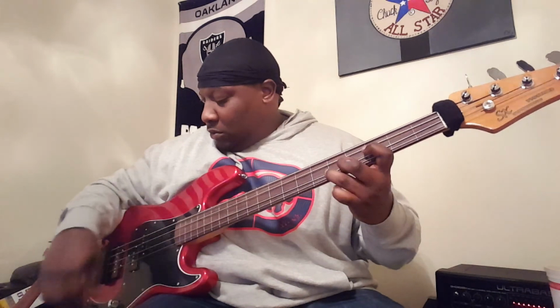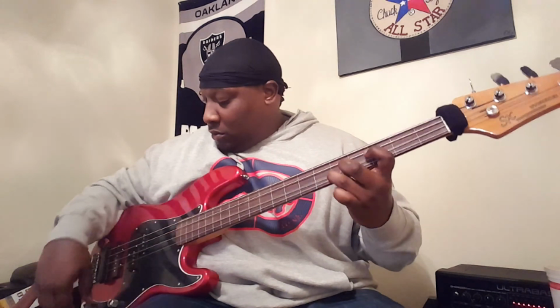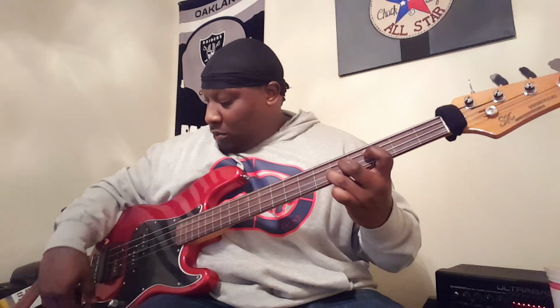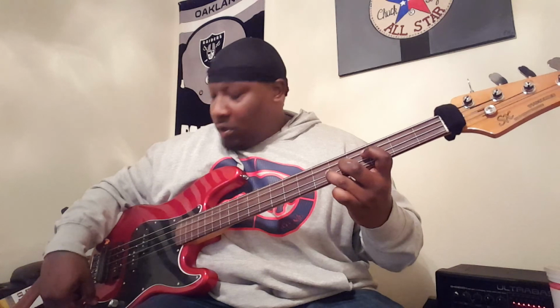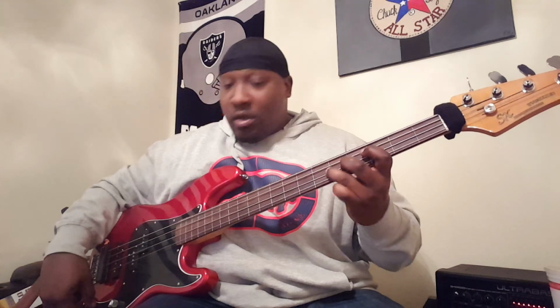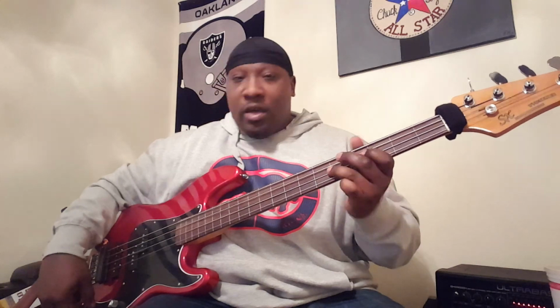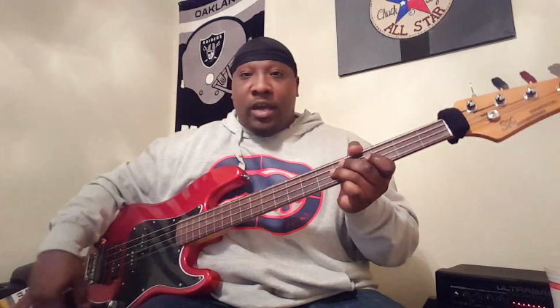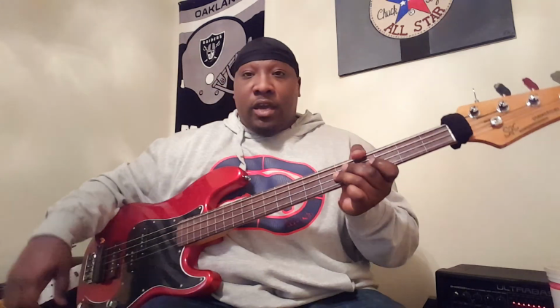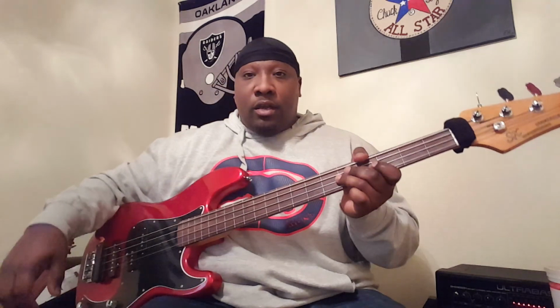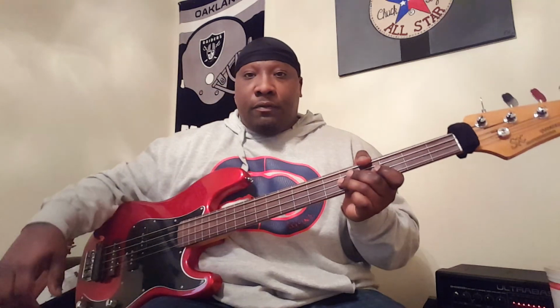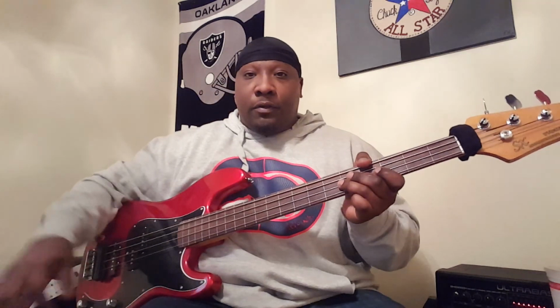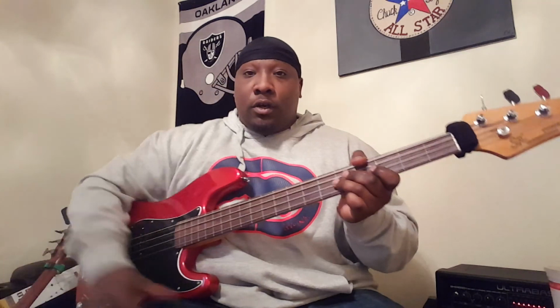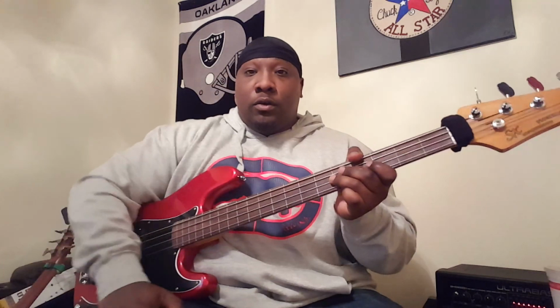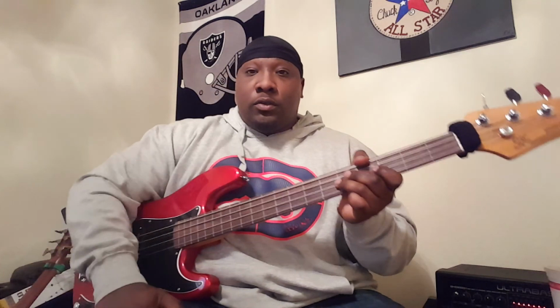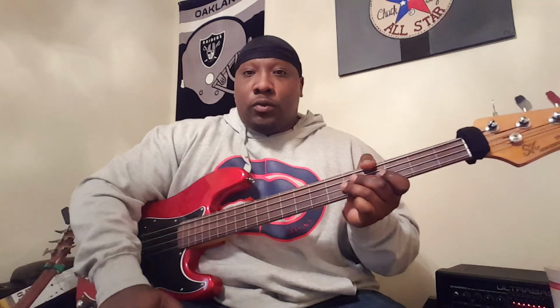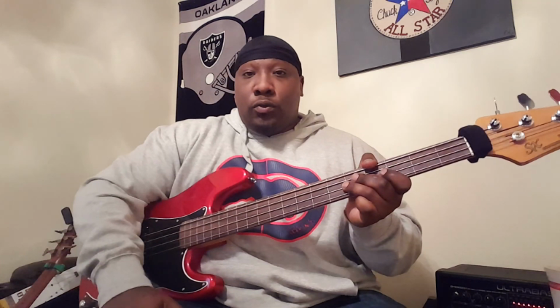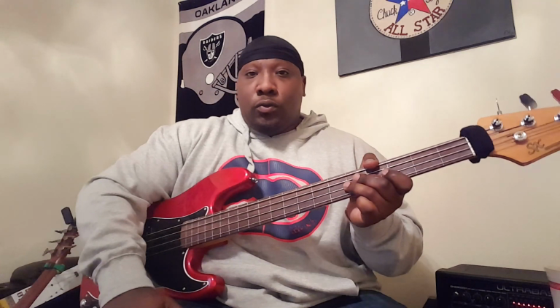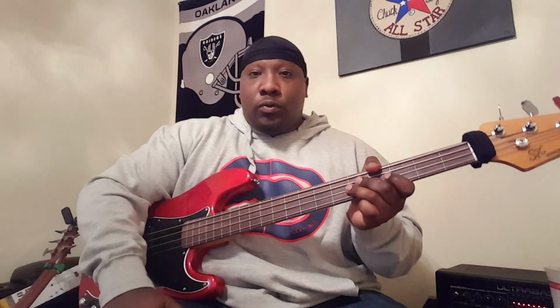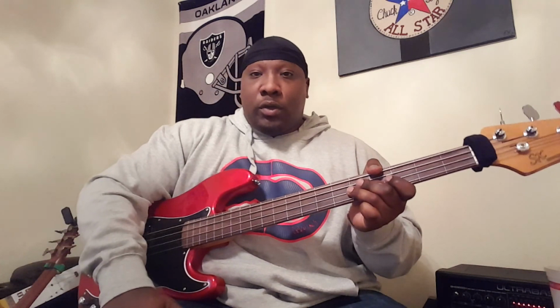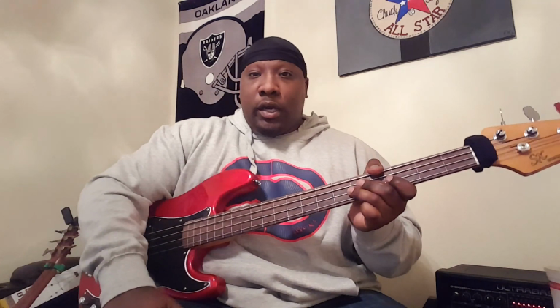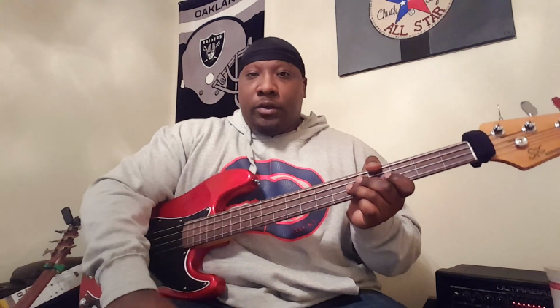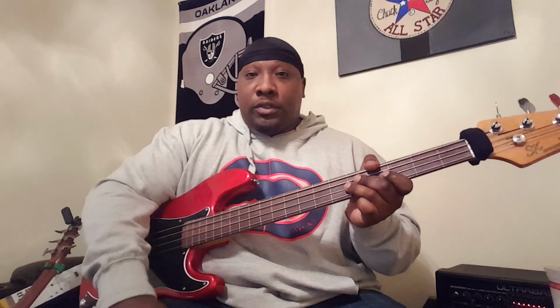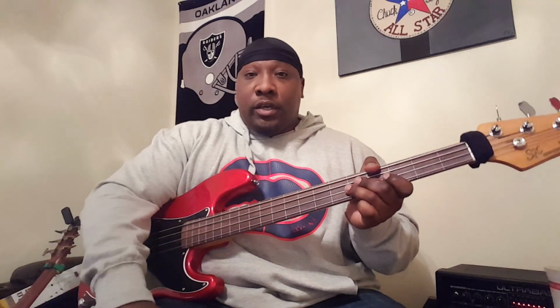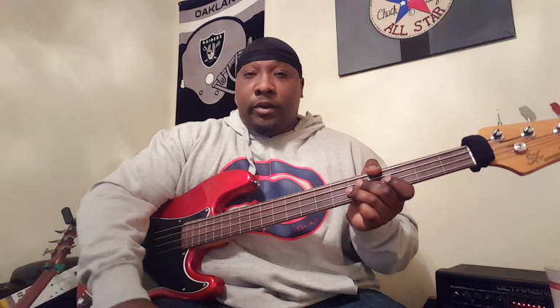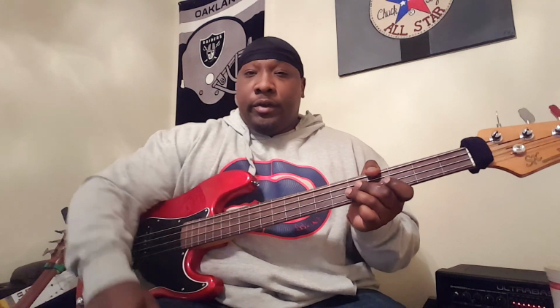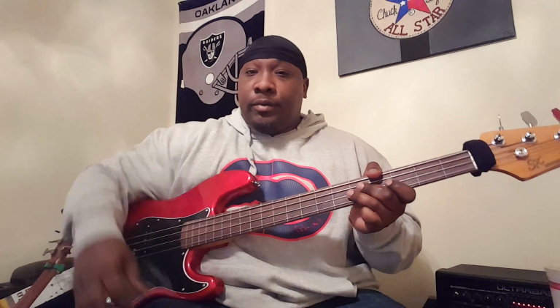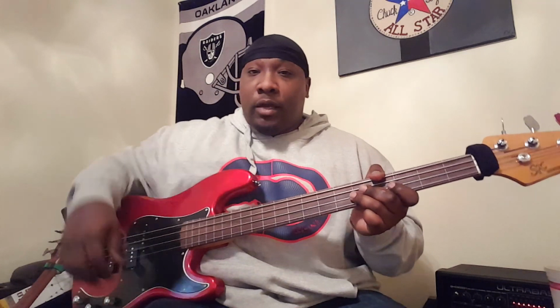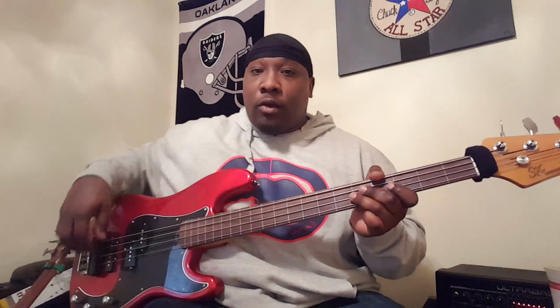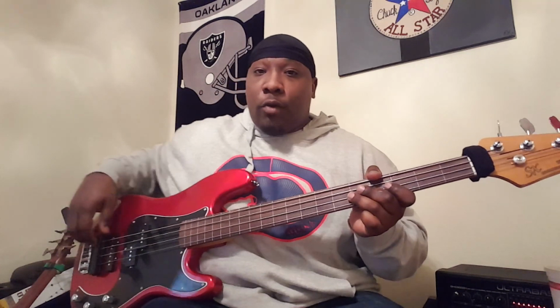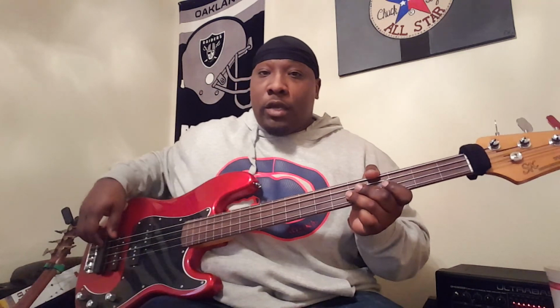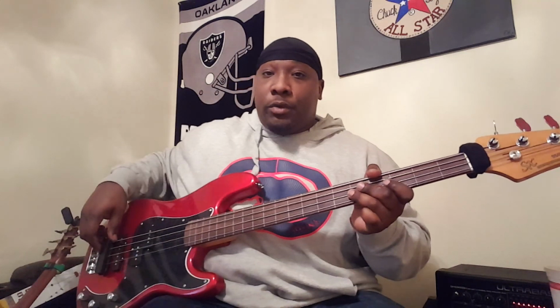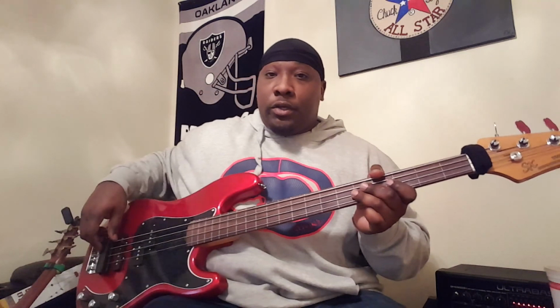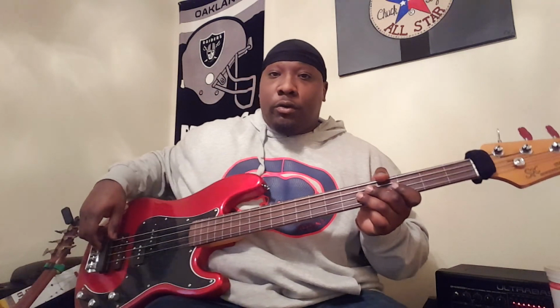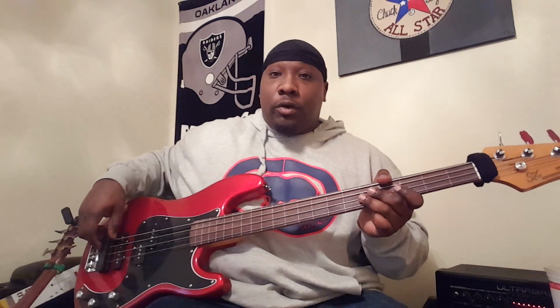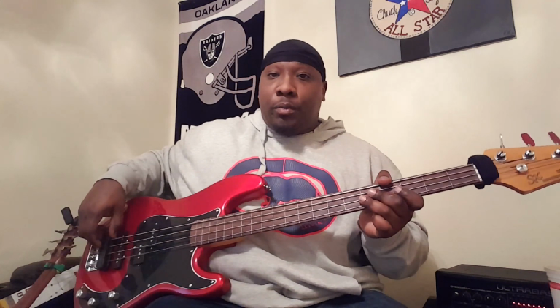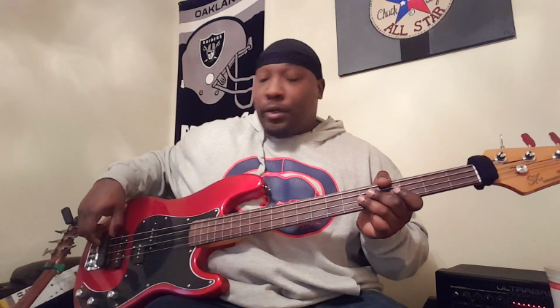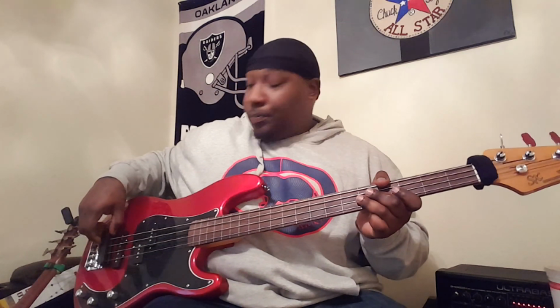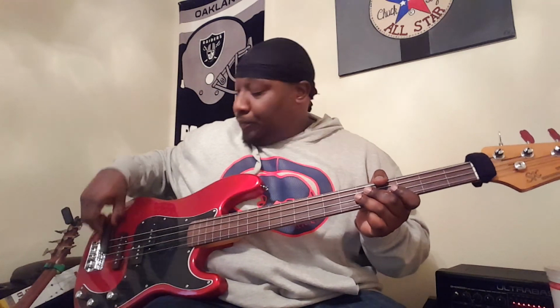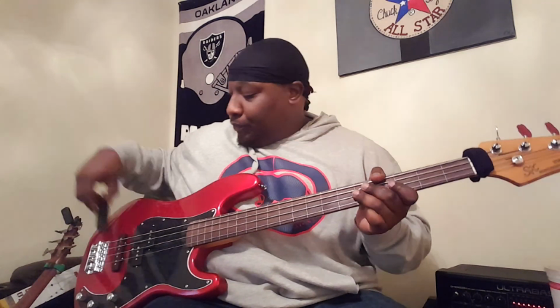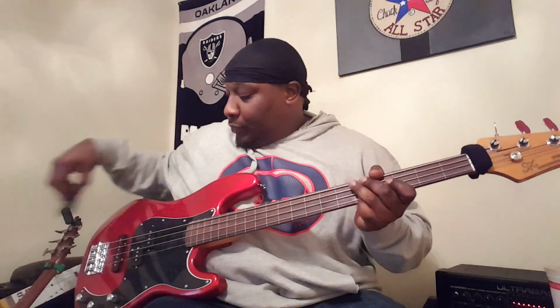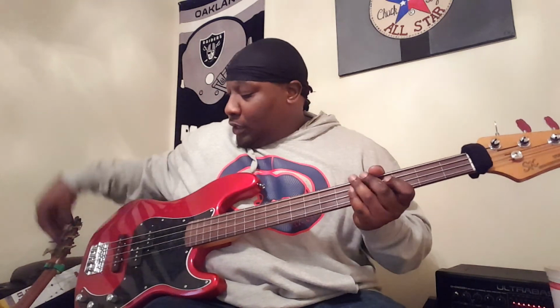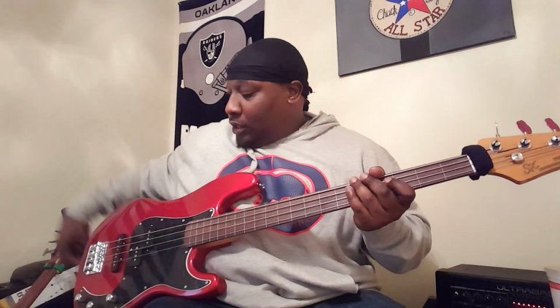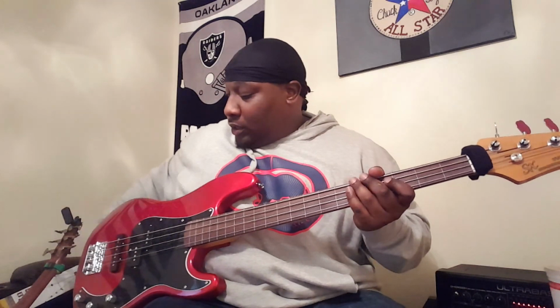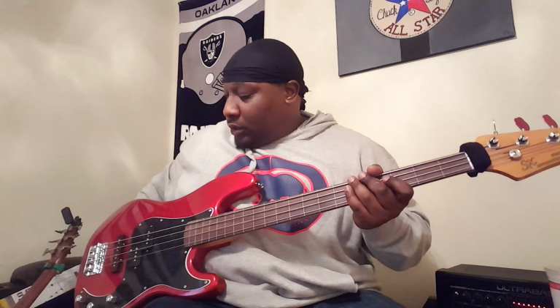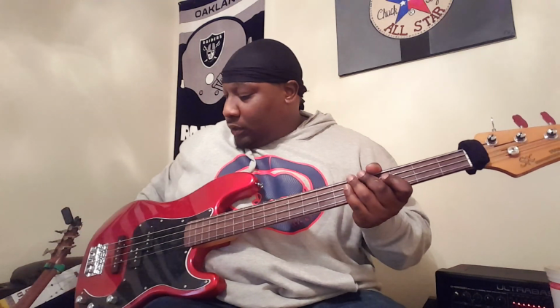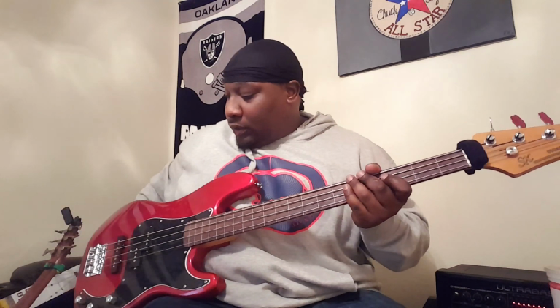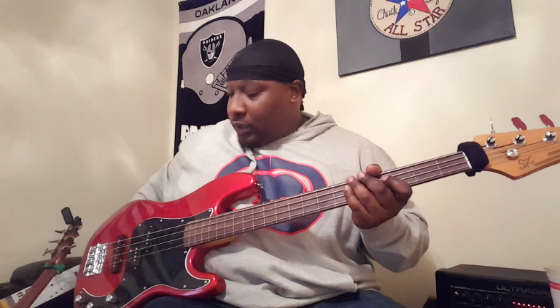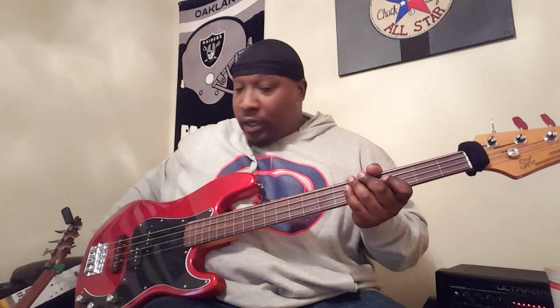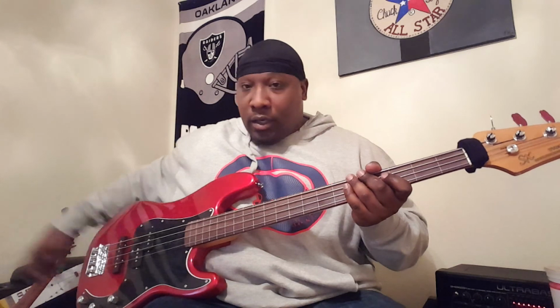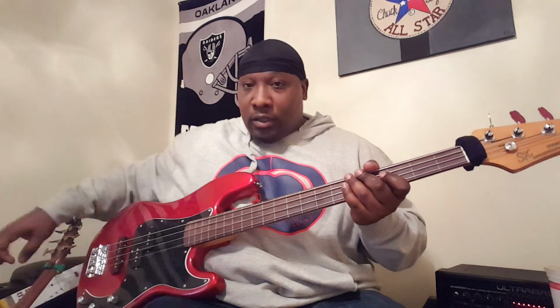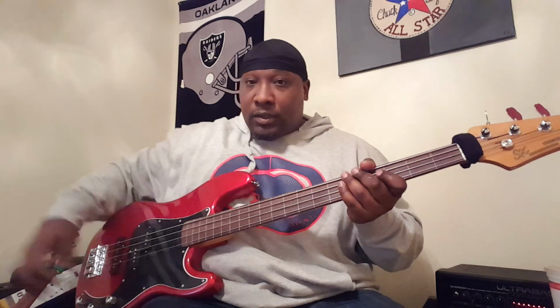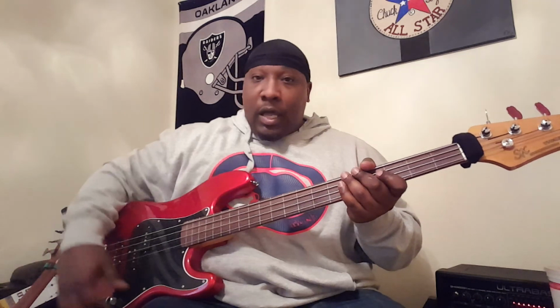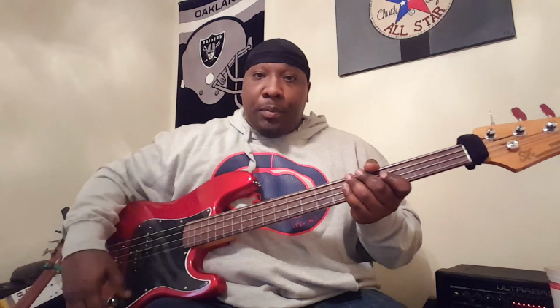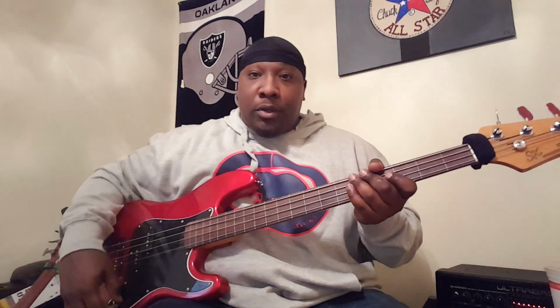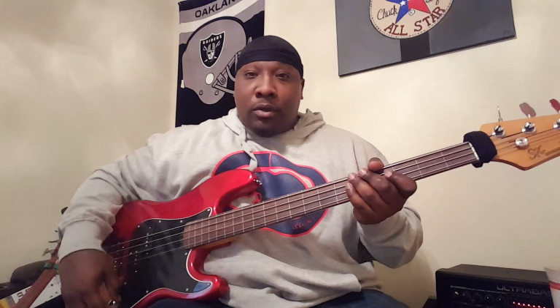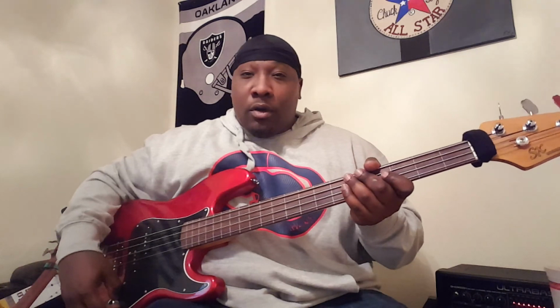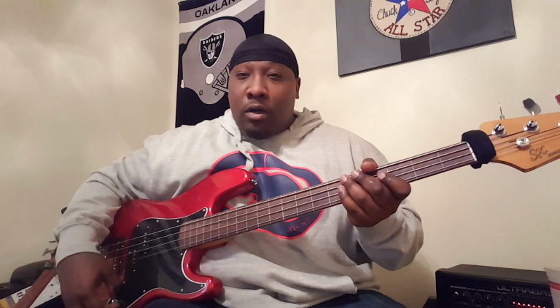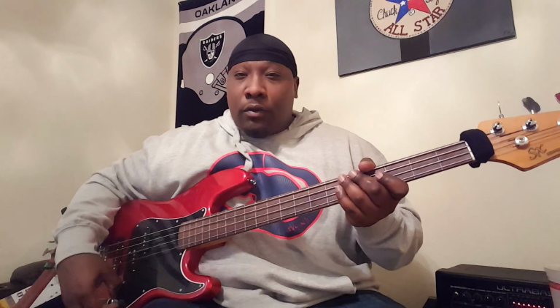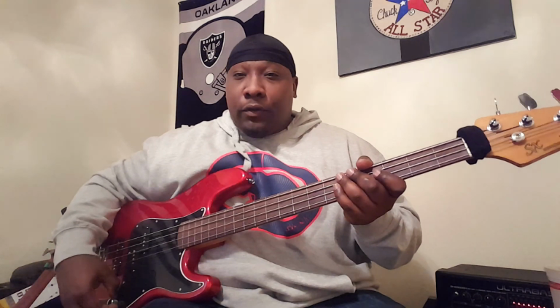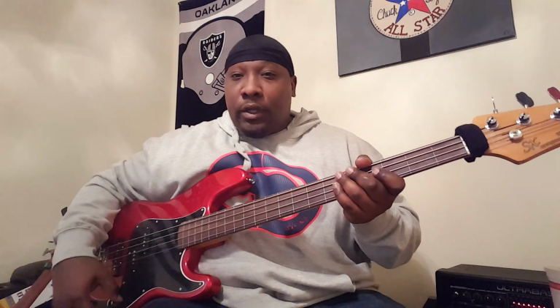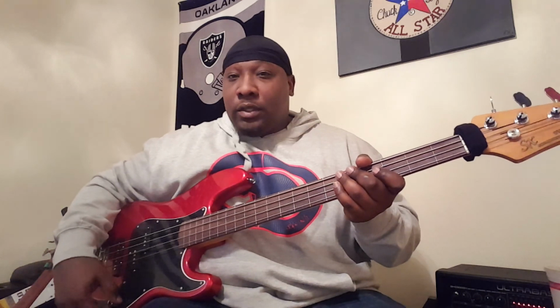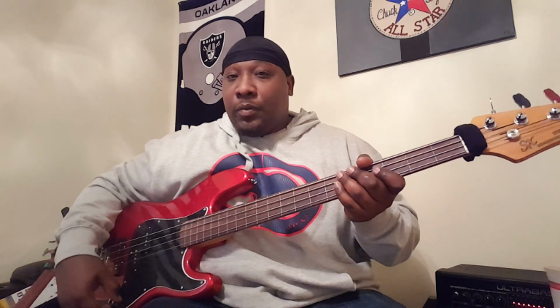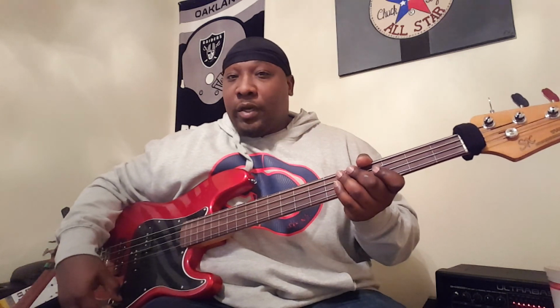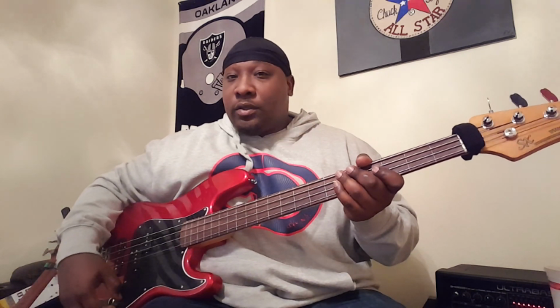And for those who care to hear it — I don't know why you would — but this is slapping on a fretless bass.